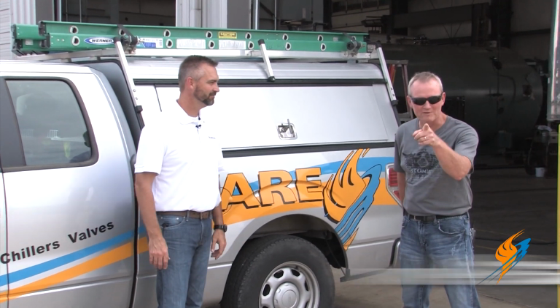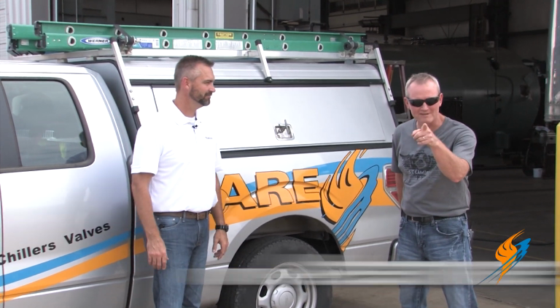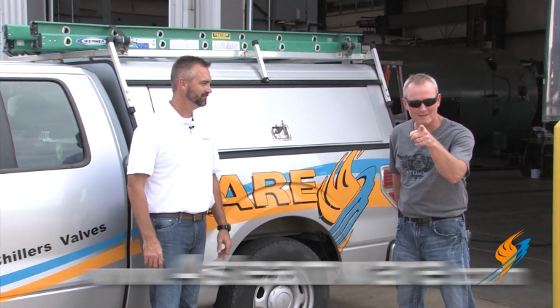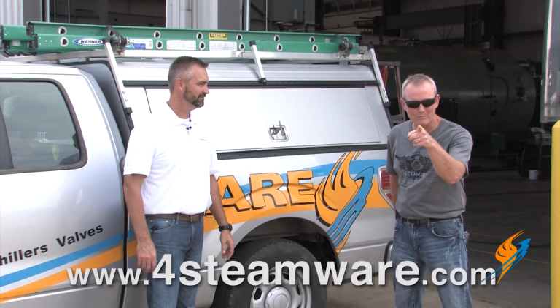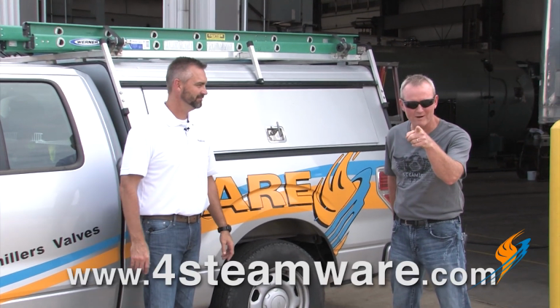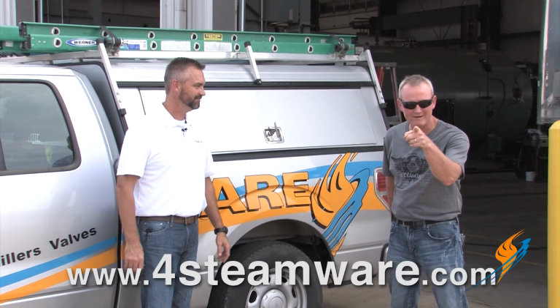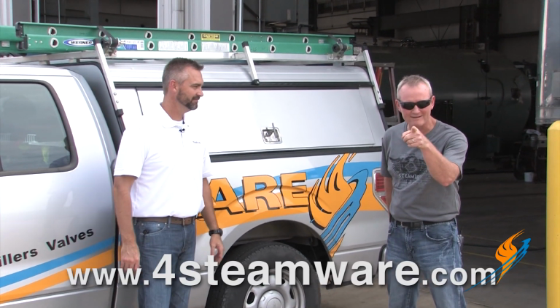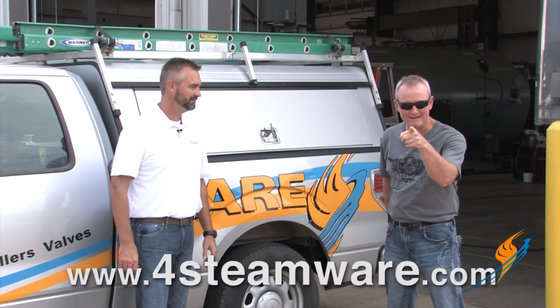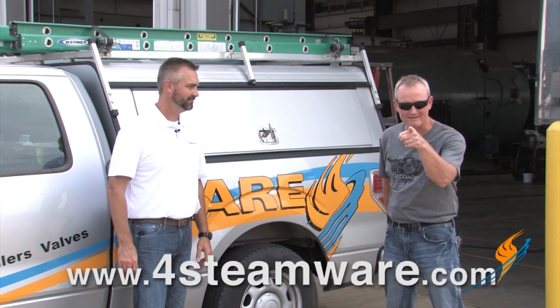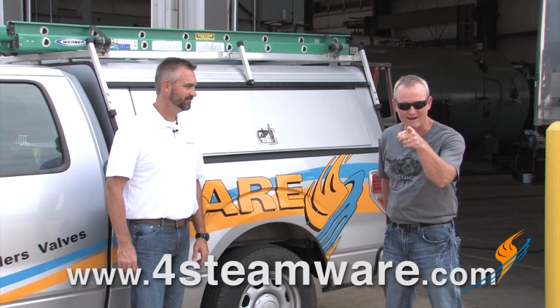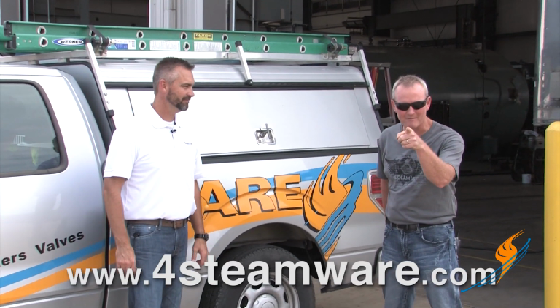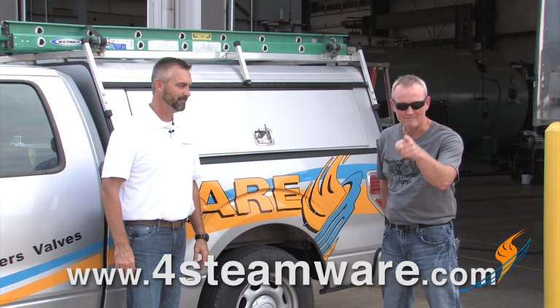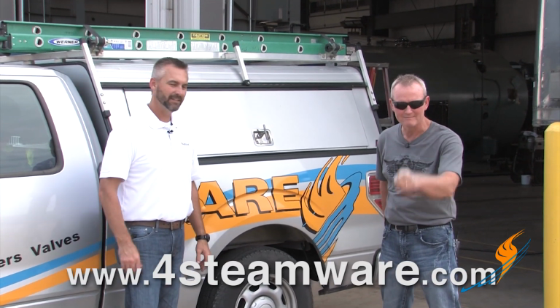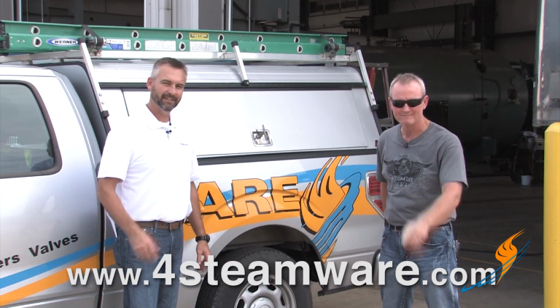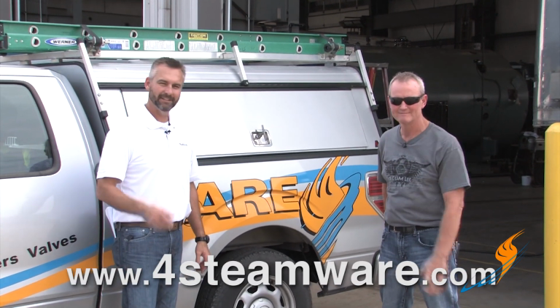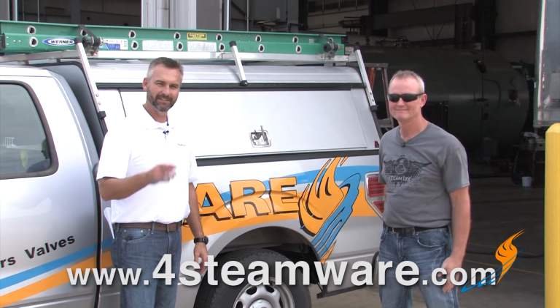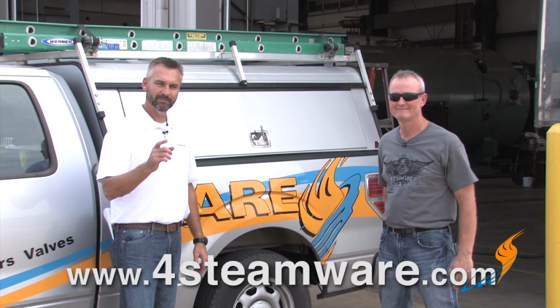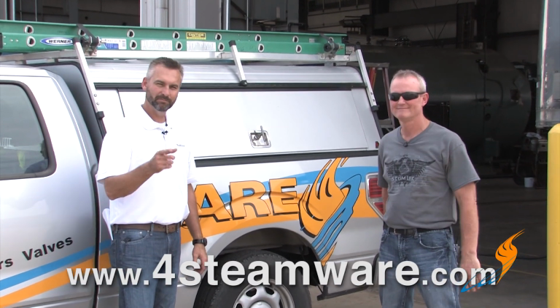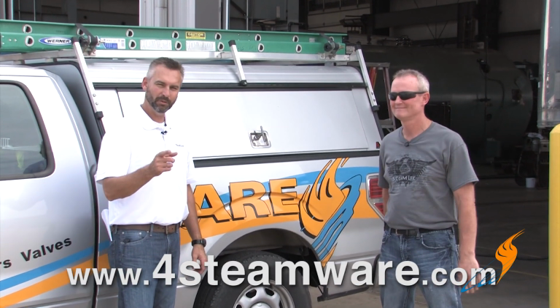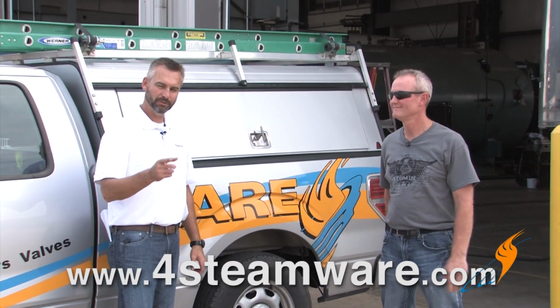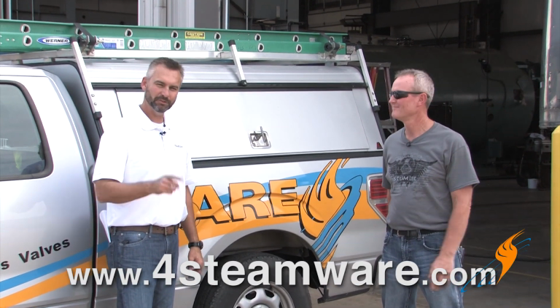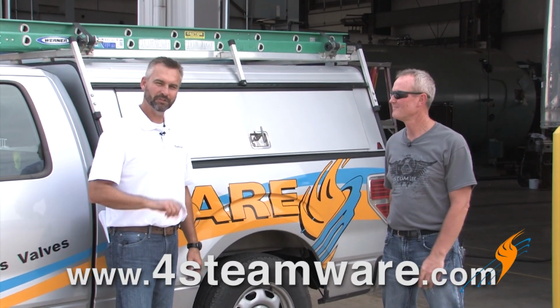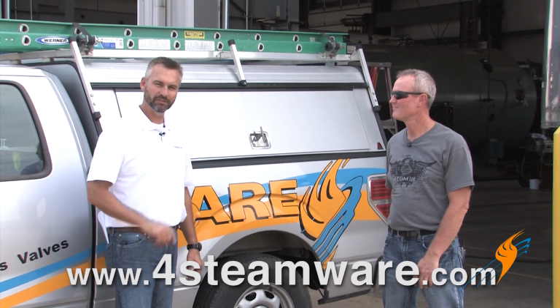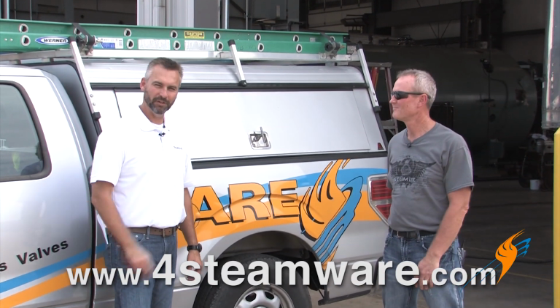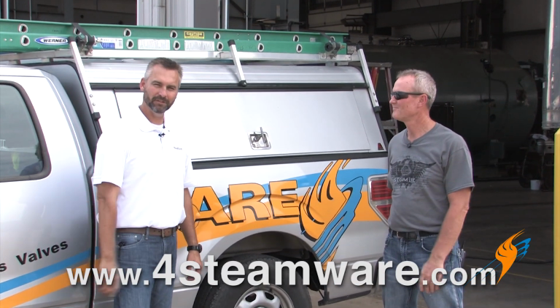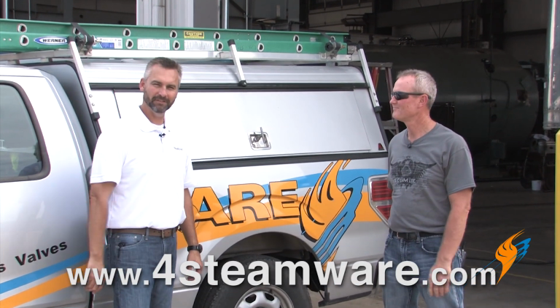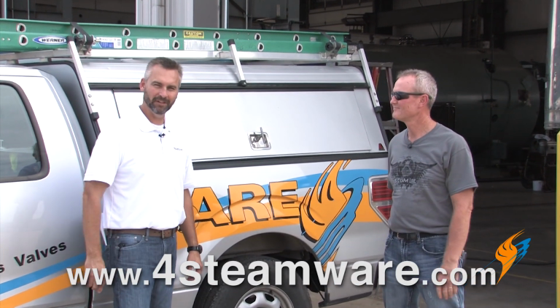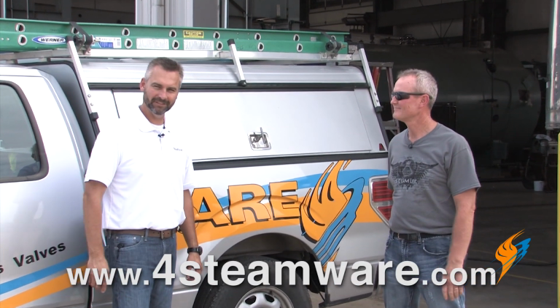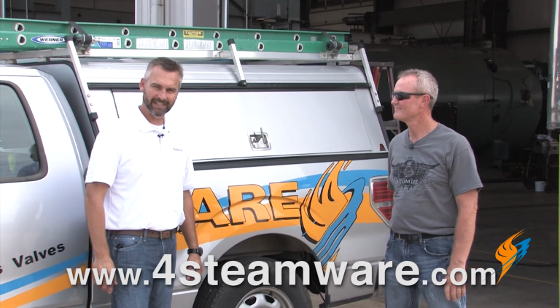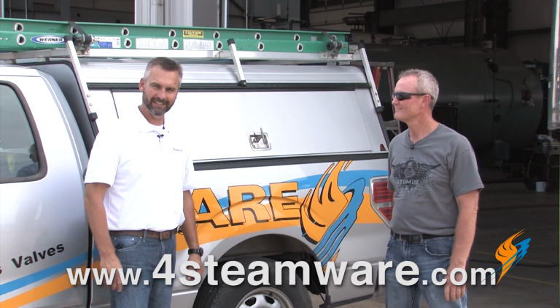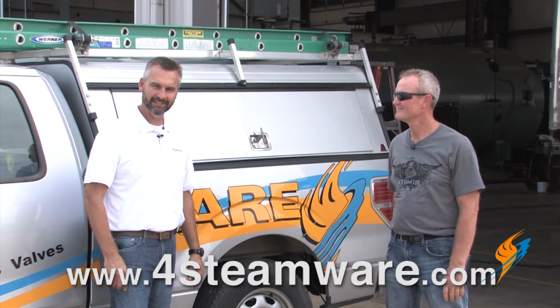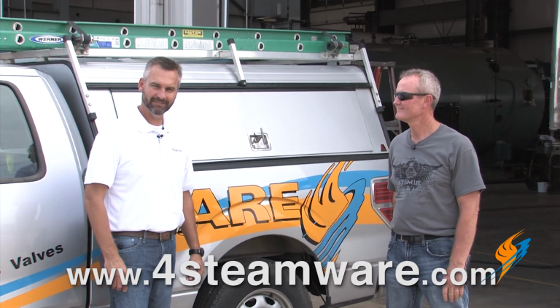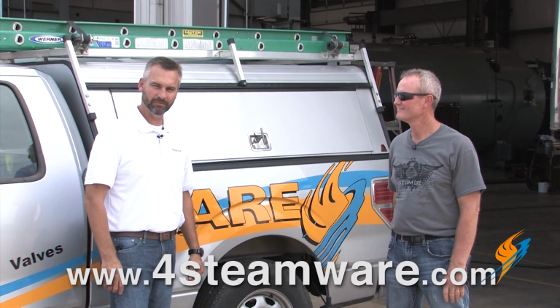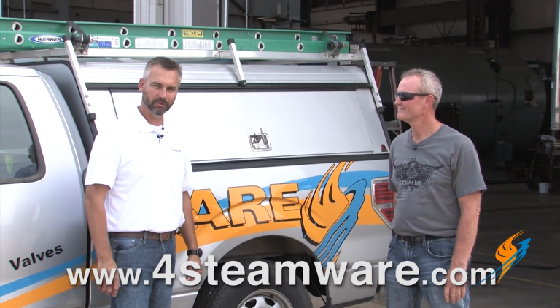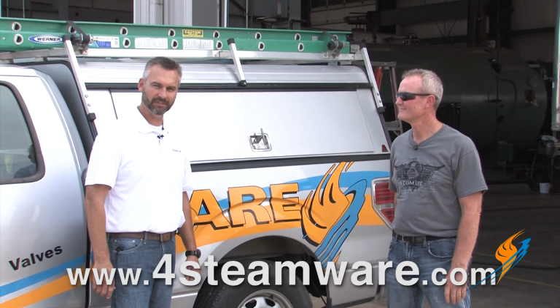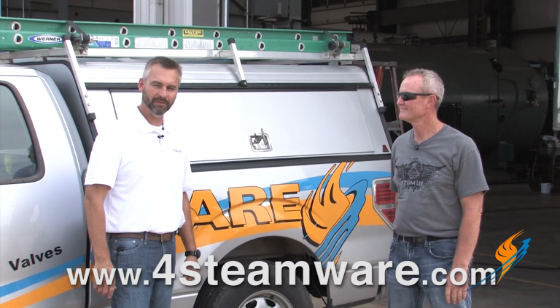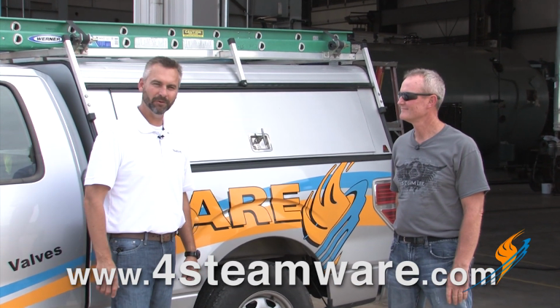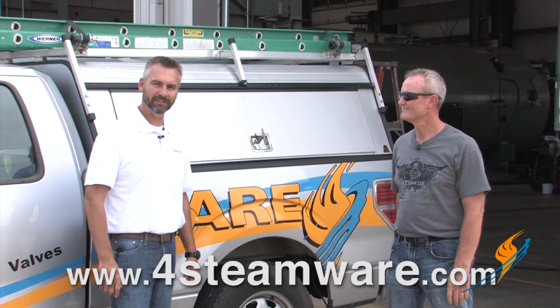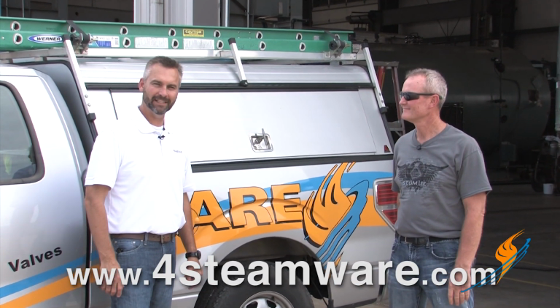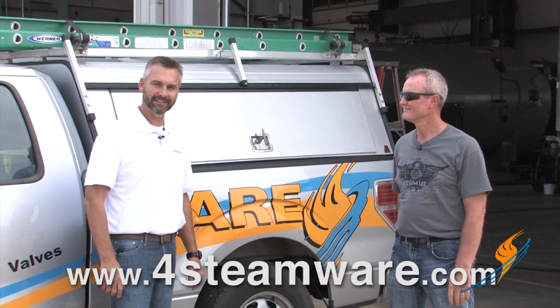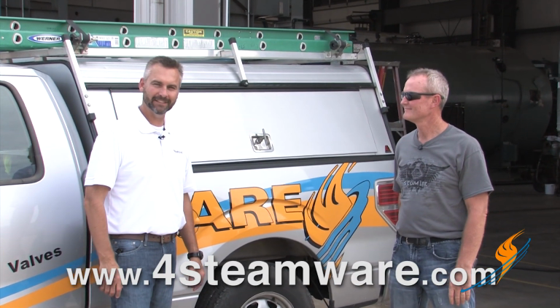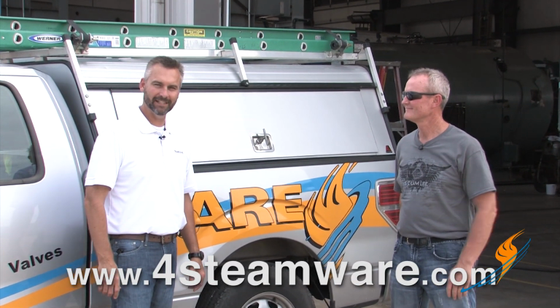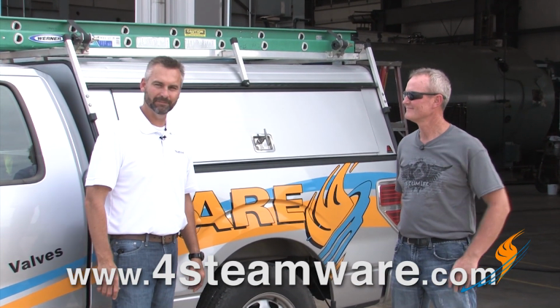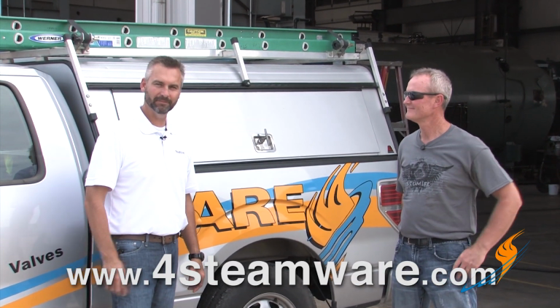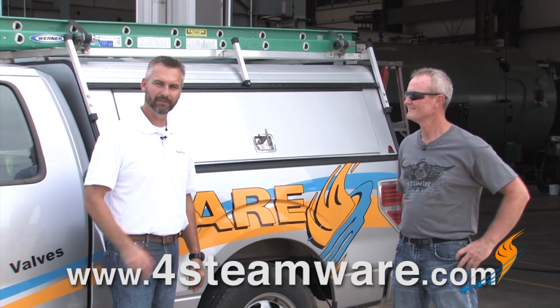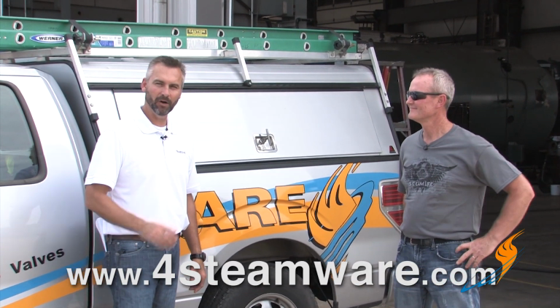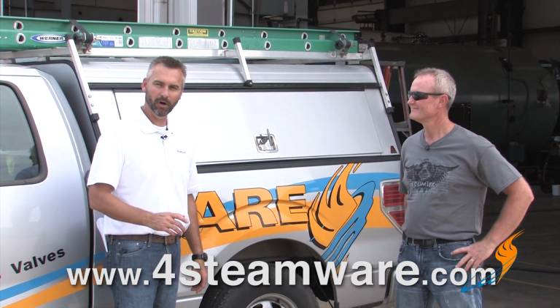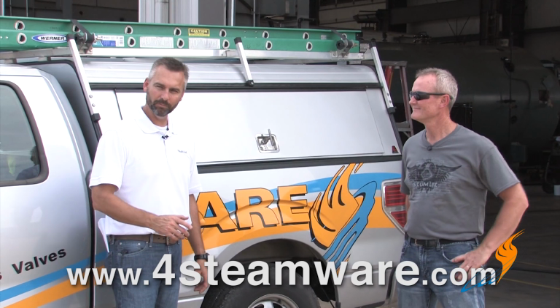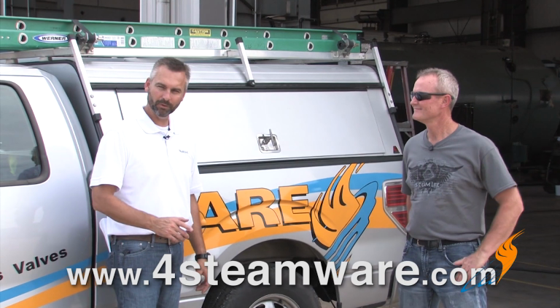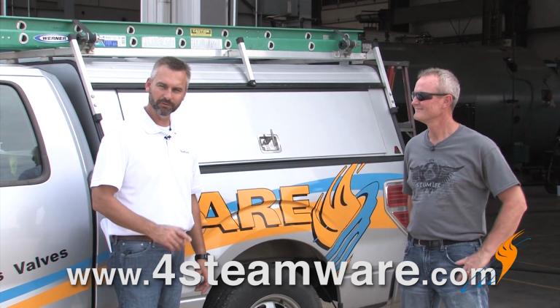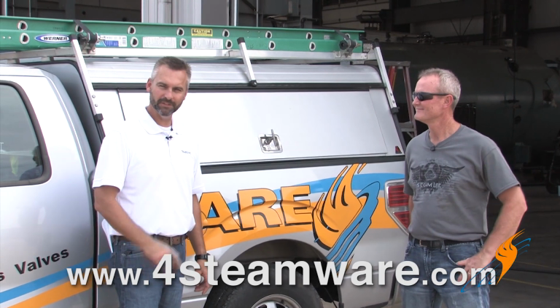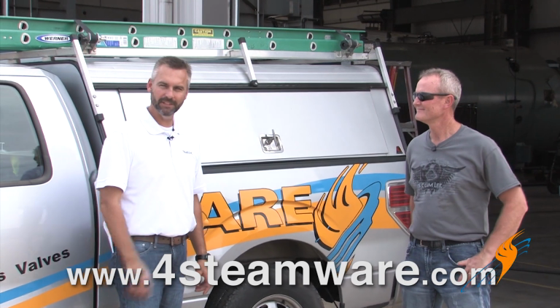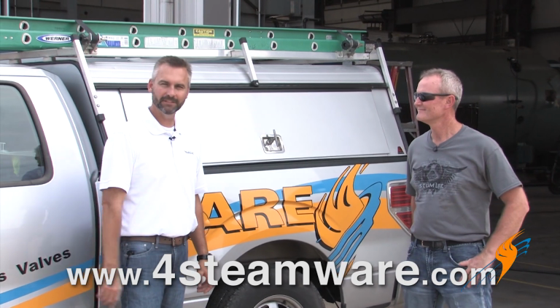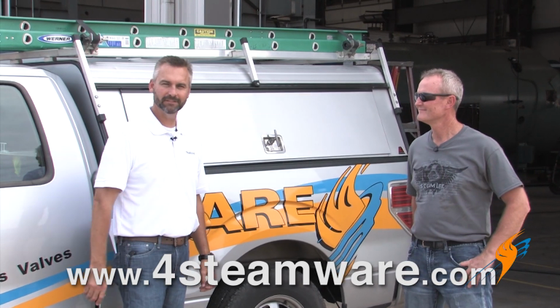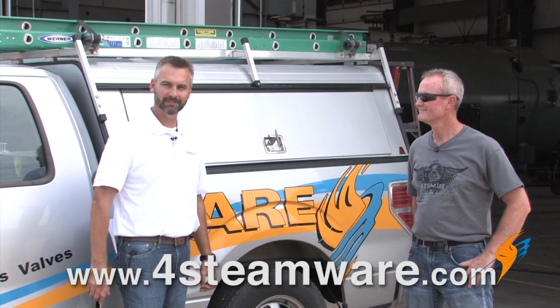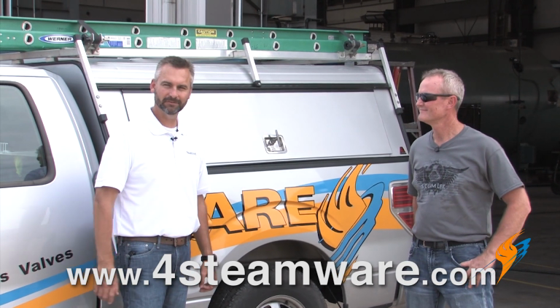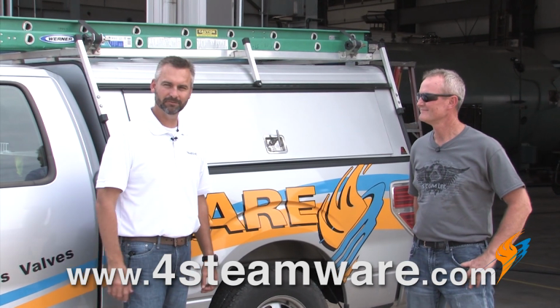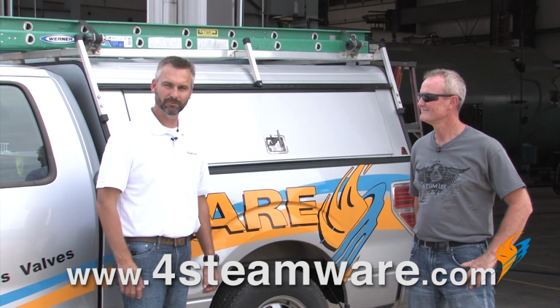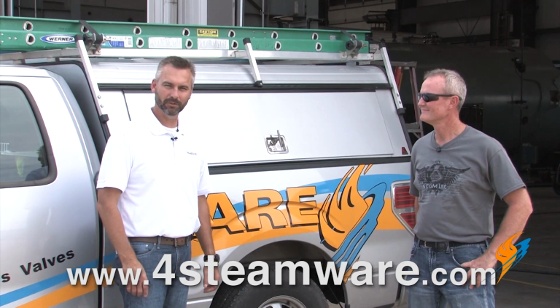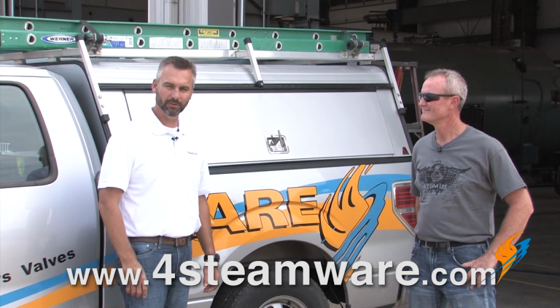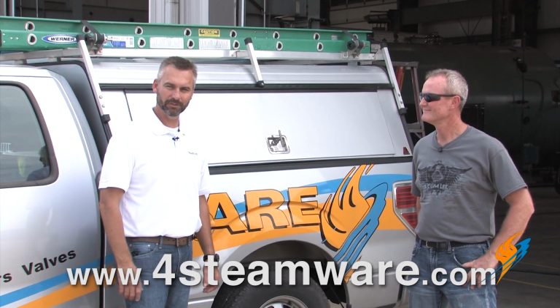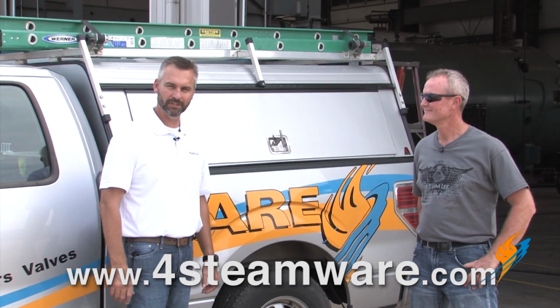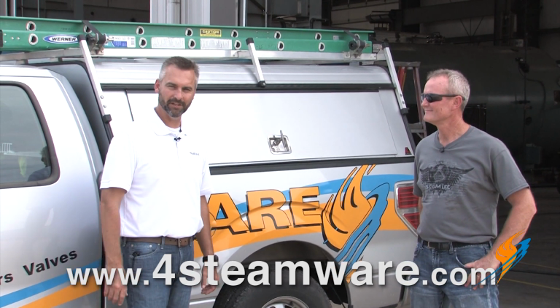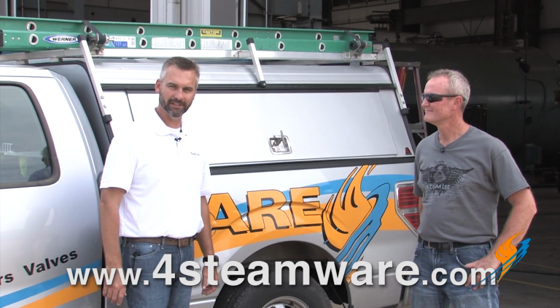Purchase a shirt online at 4steamware.com. All proceeds go to charity.